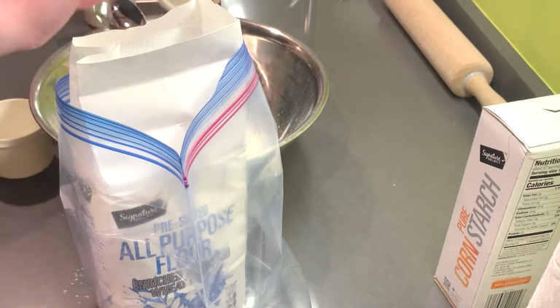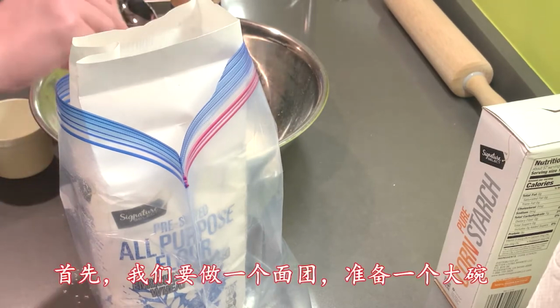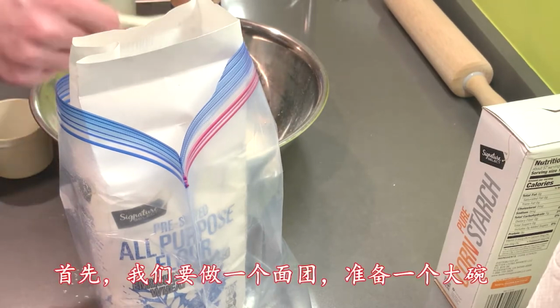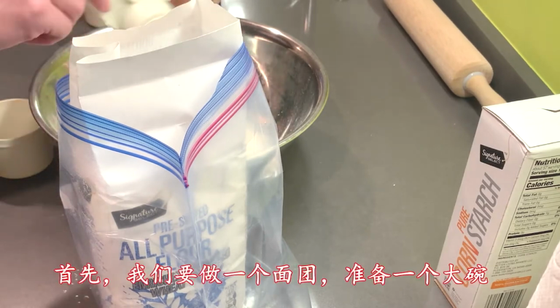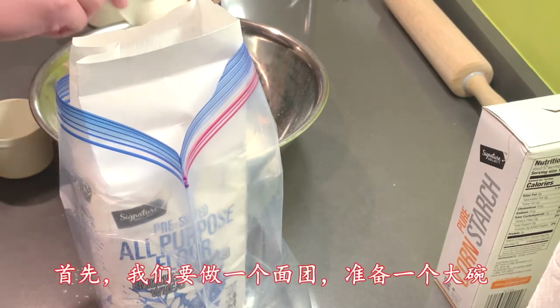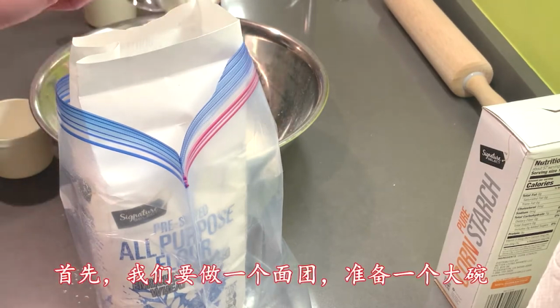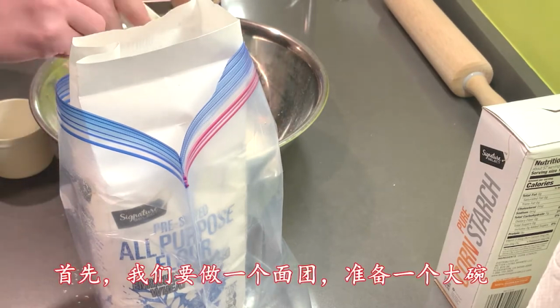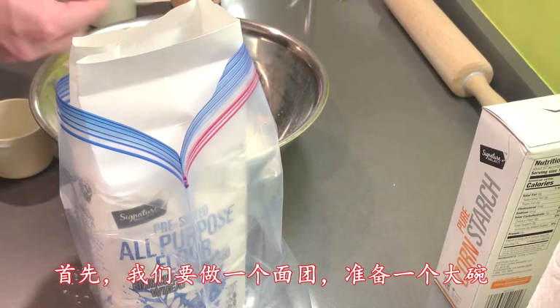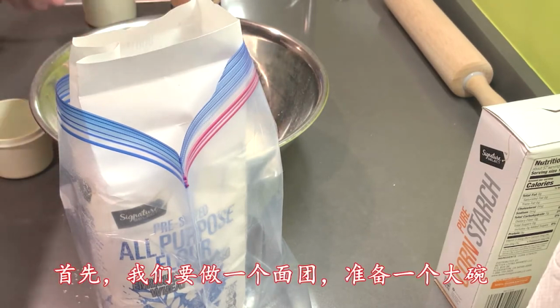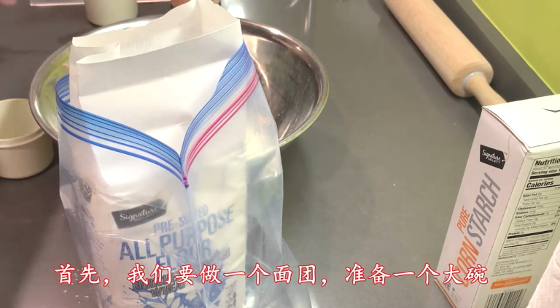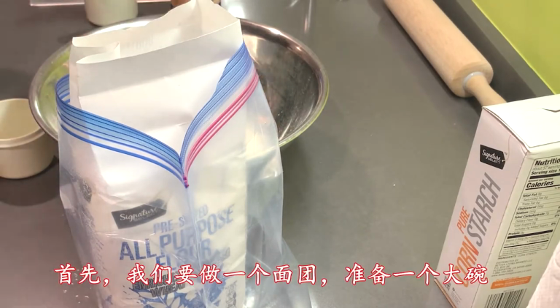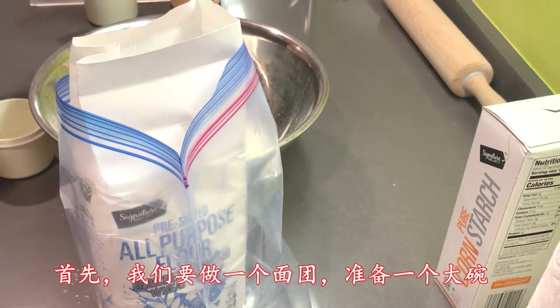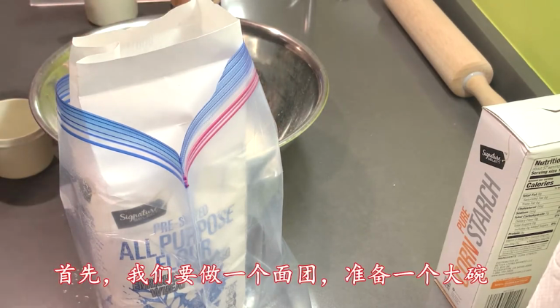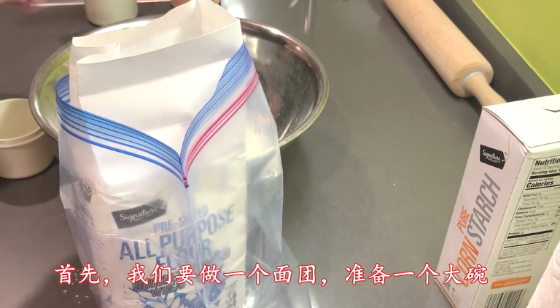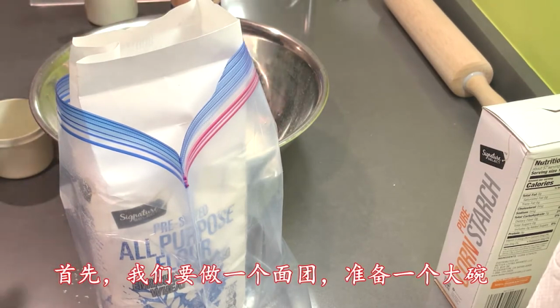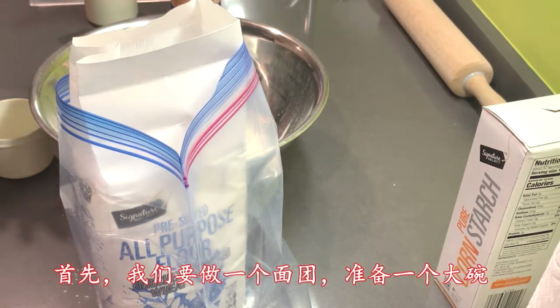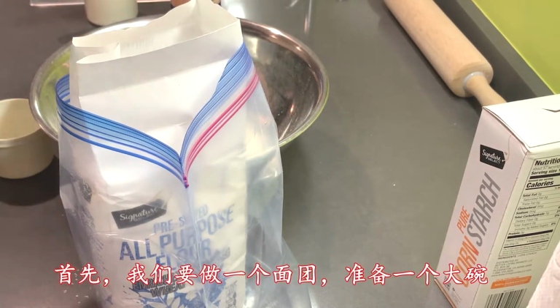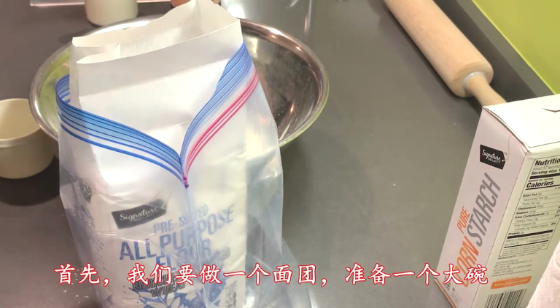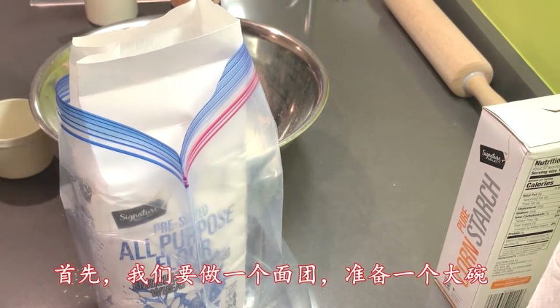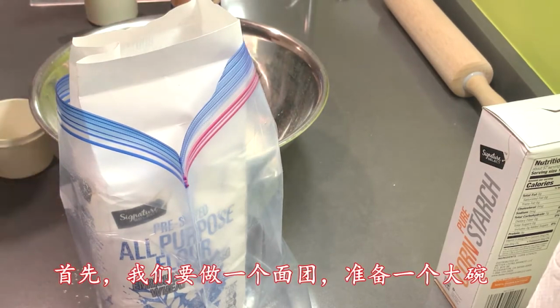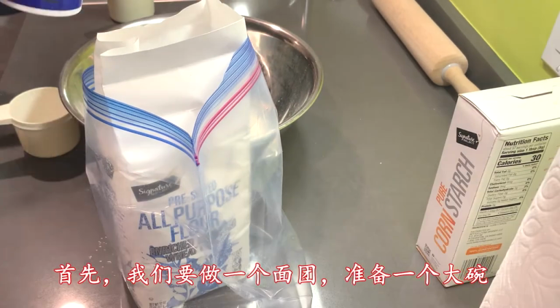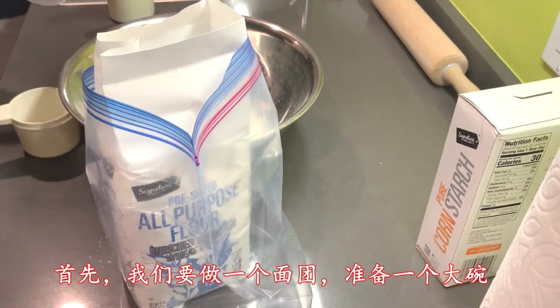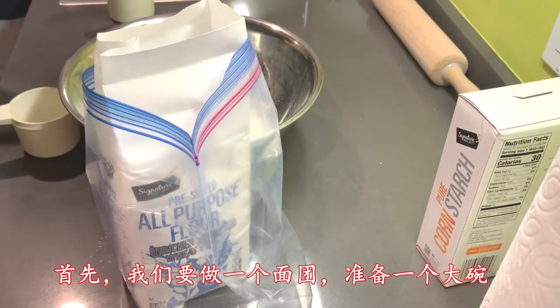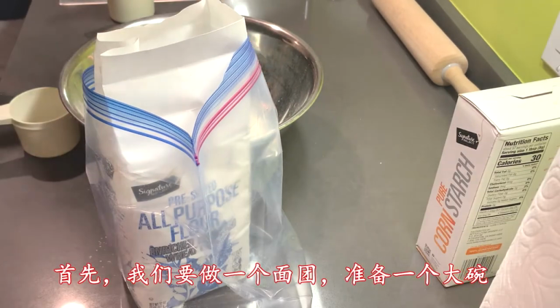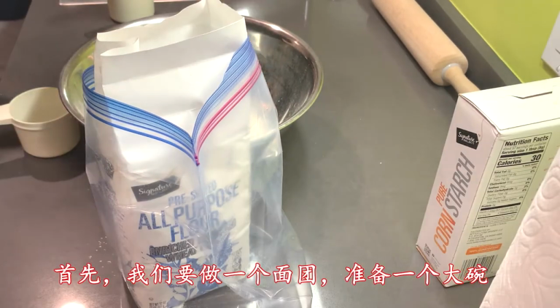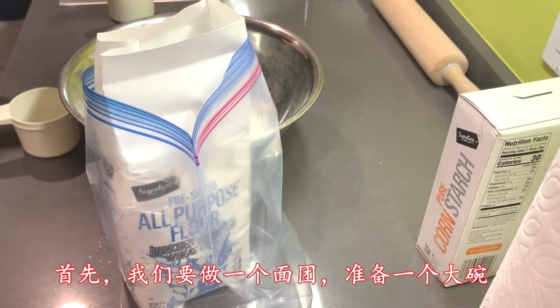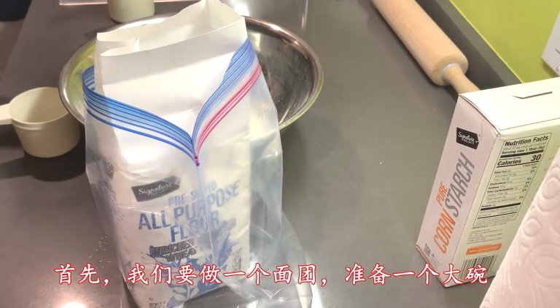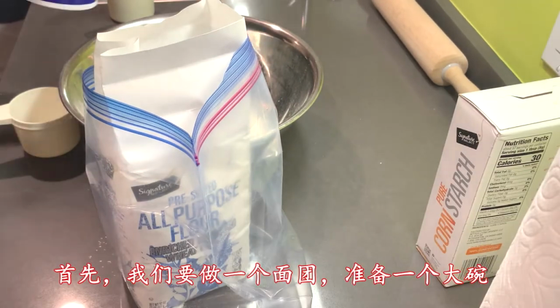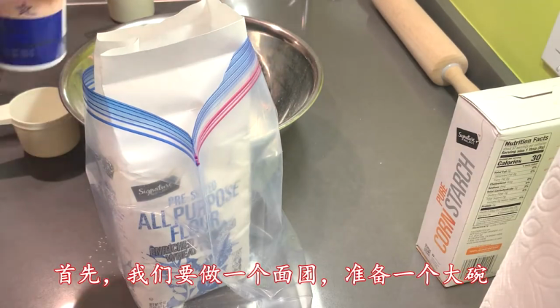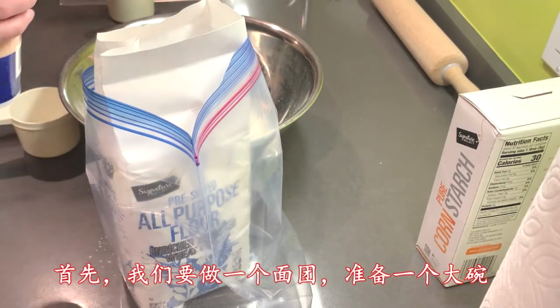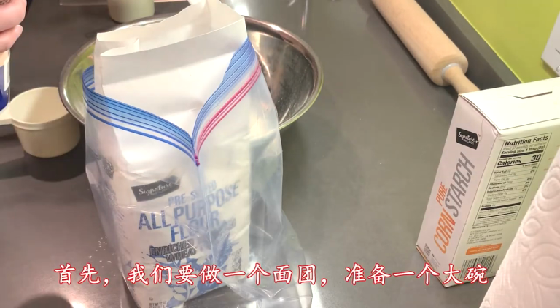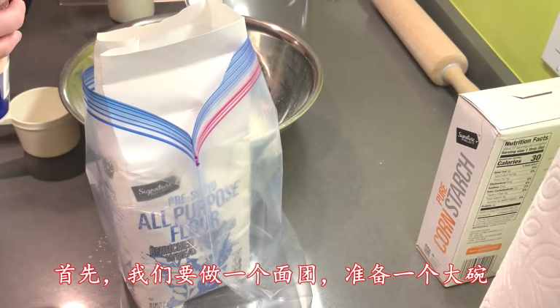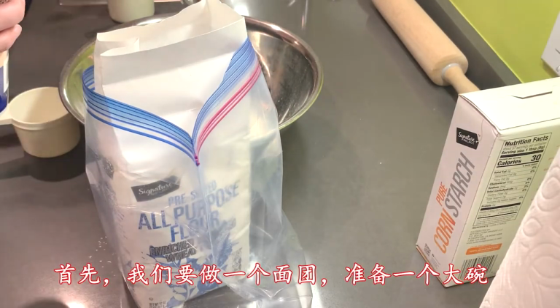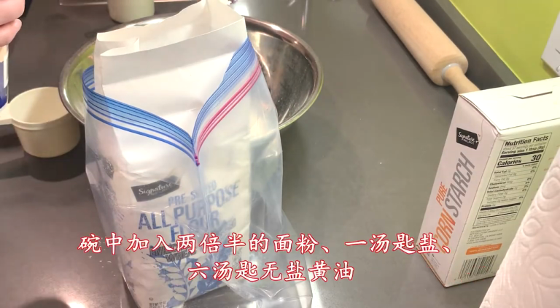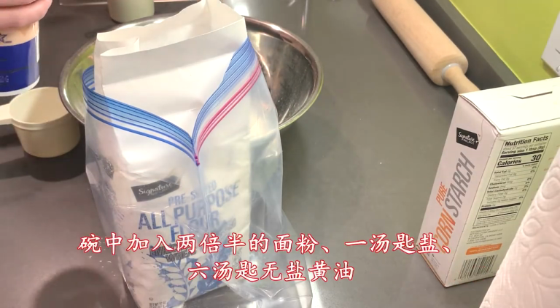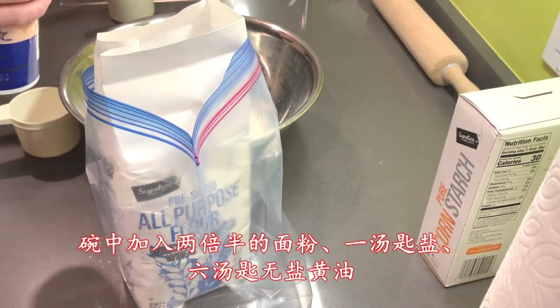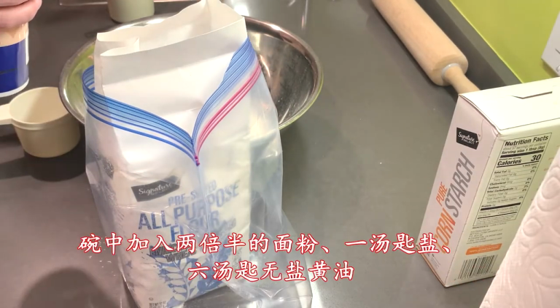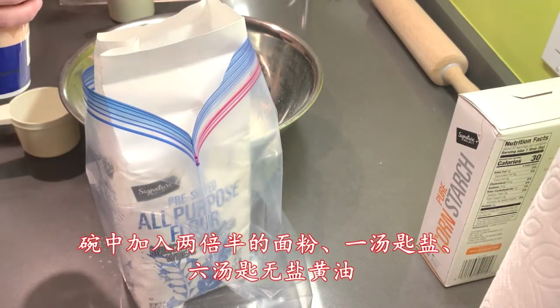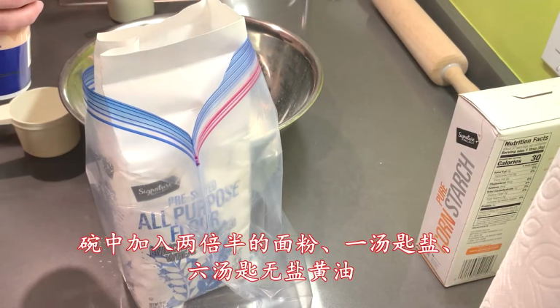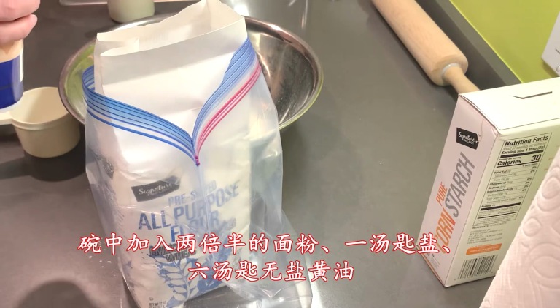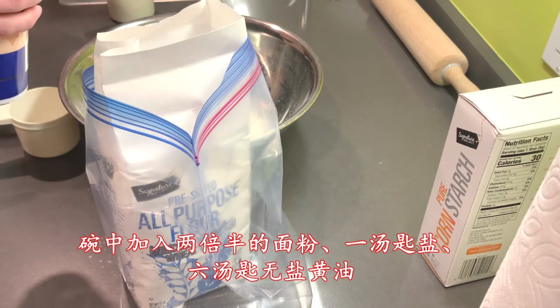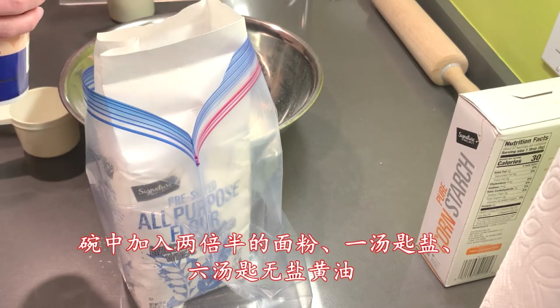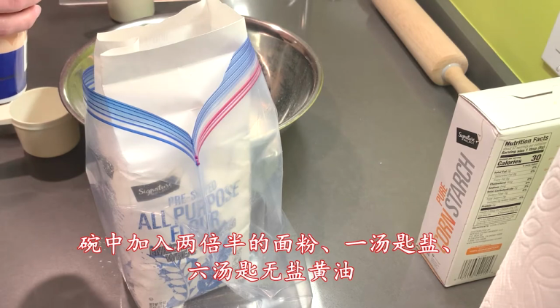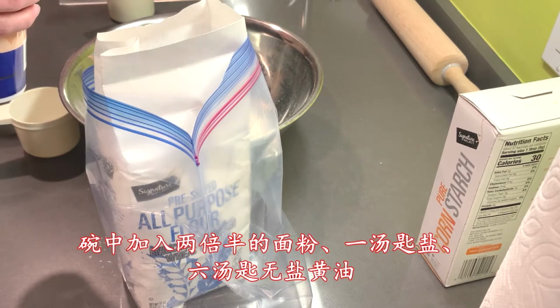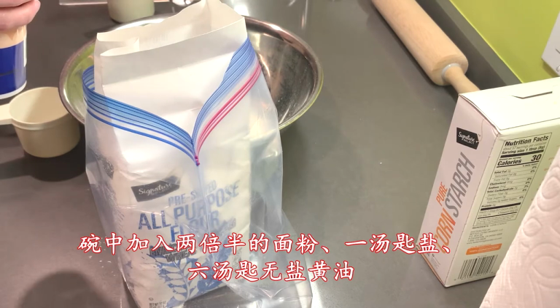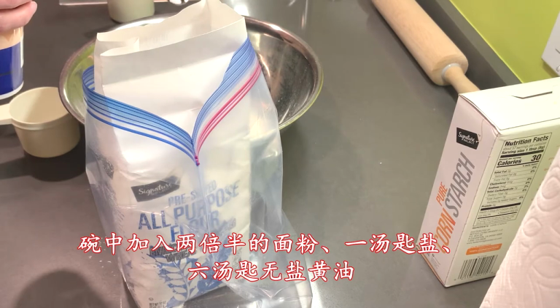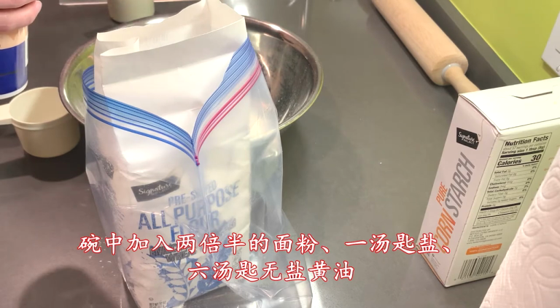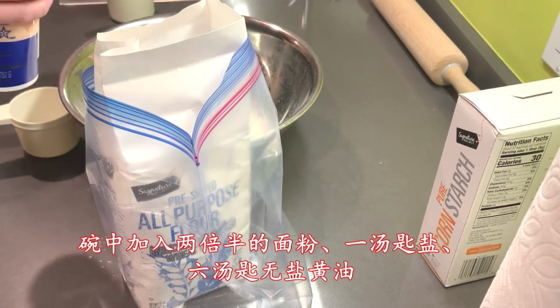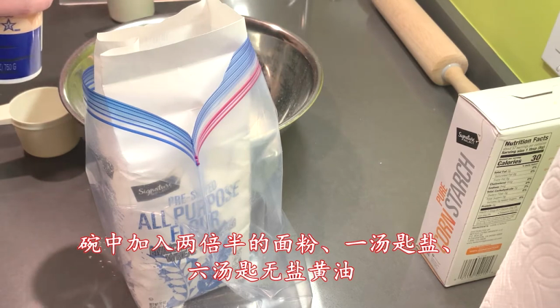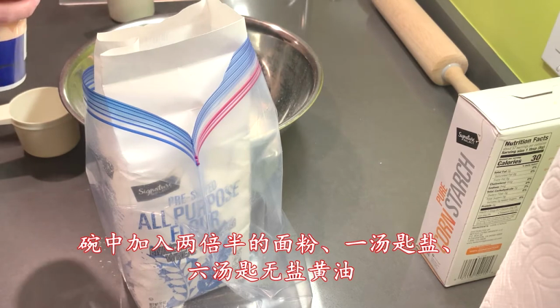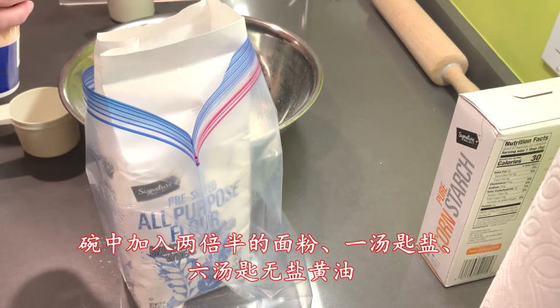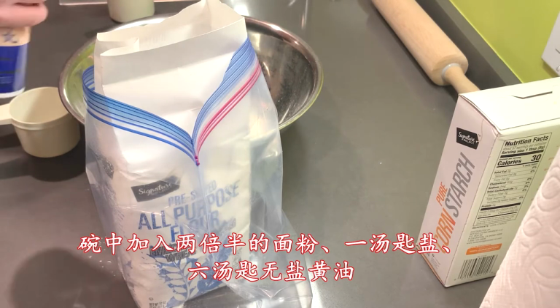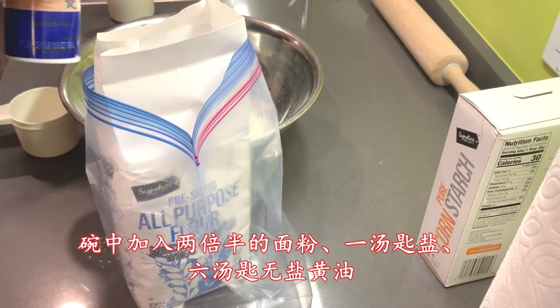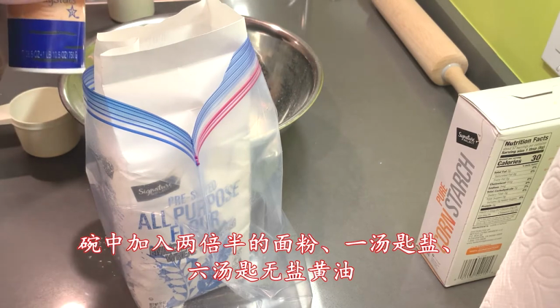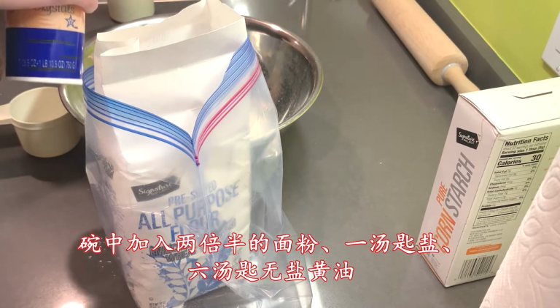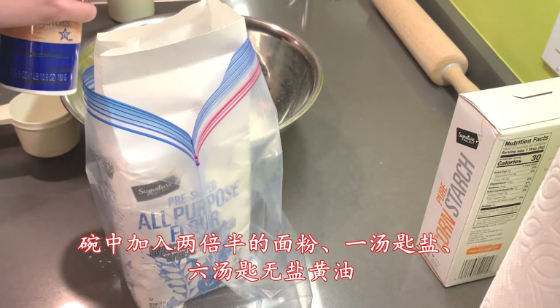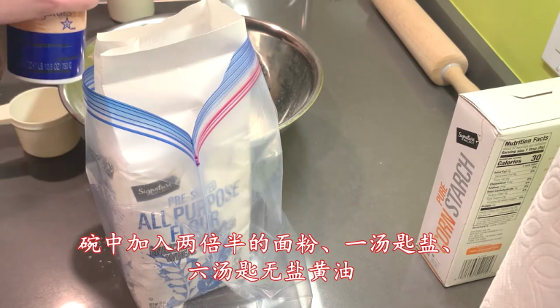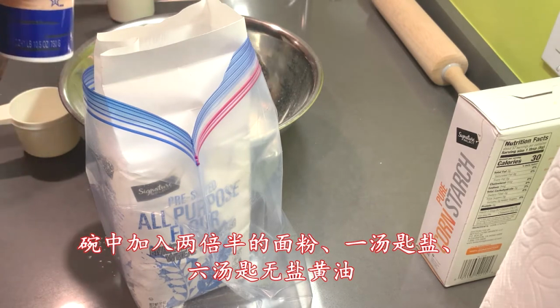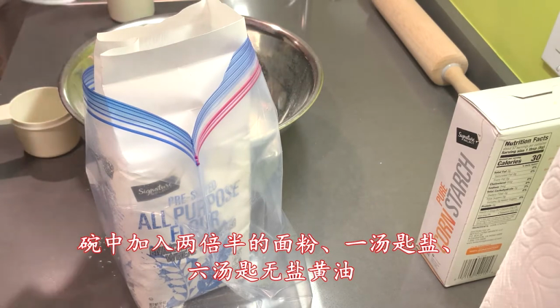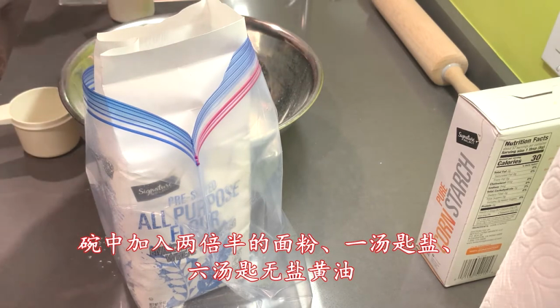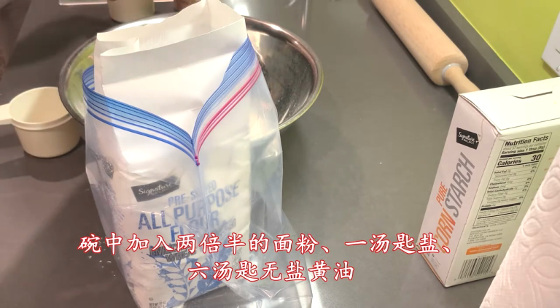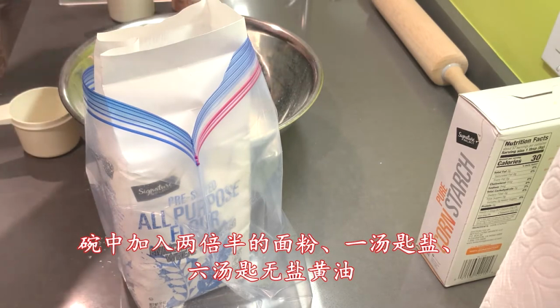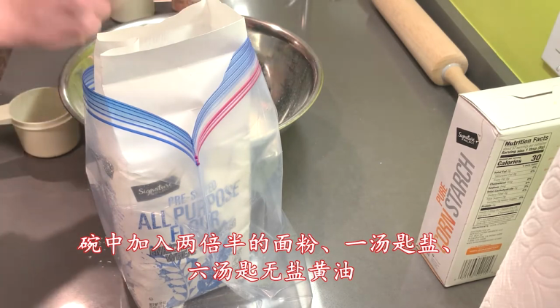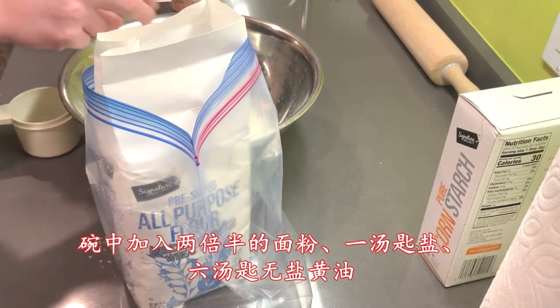First, we need to make the dough. Get a large bowl for mixing. Add two and a half cups of flour, and one tablespoon of salt.